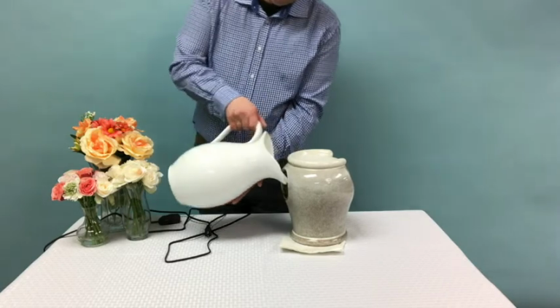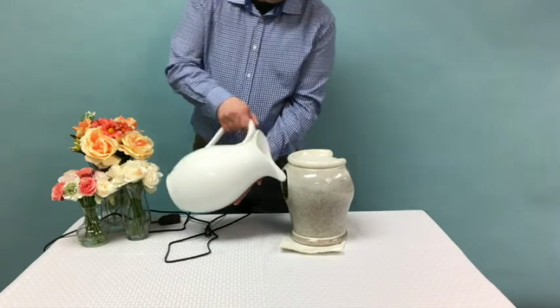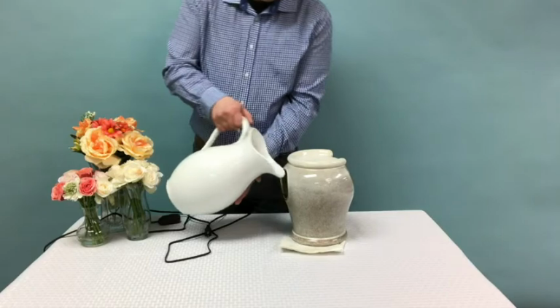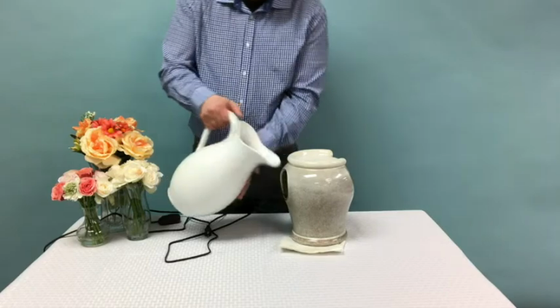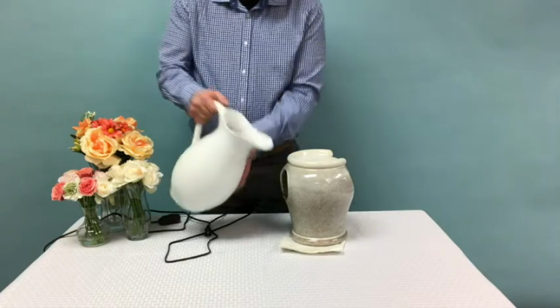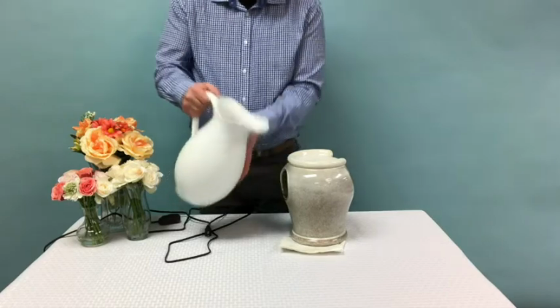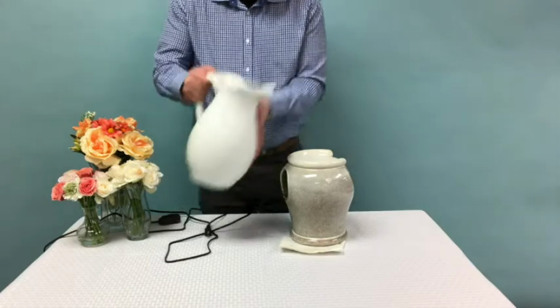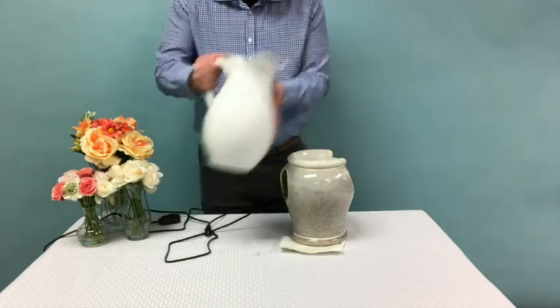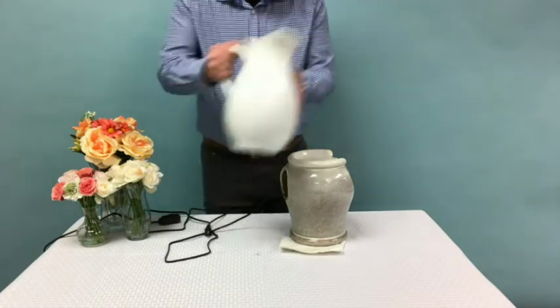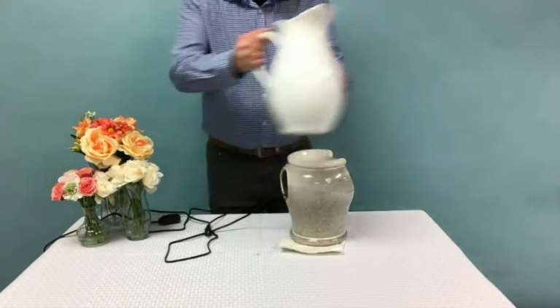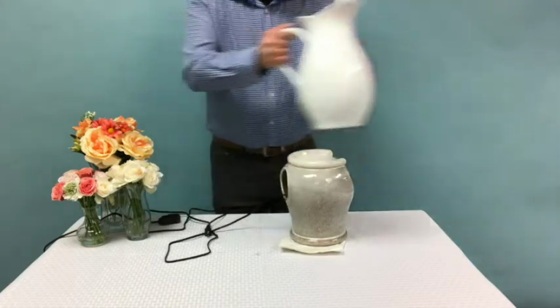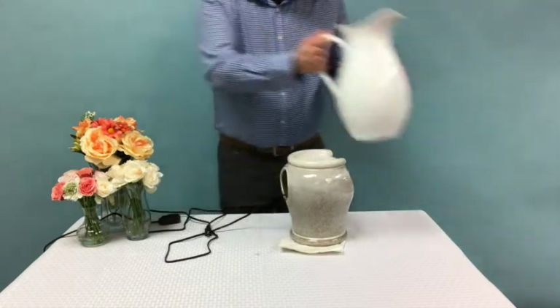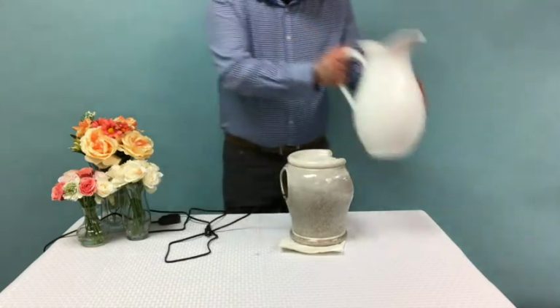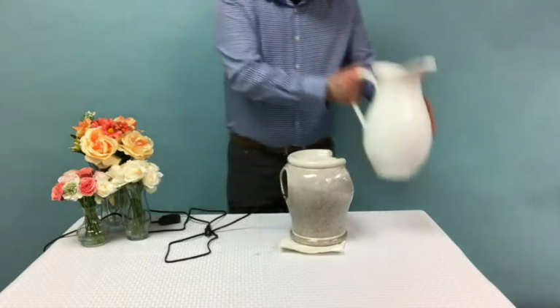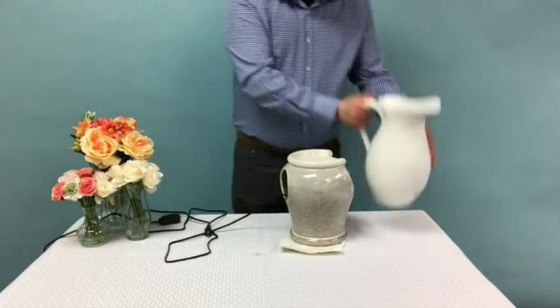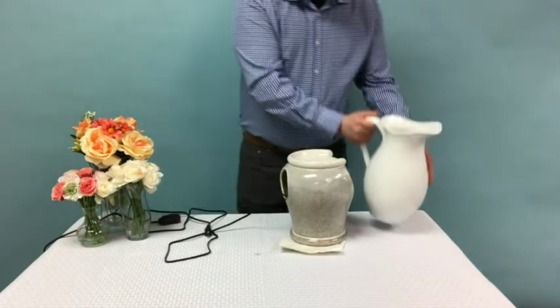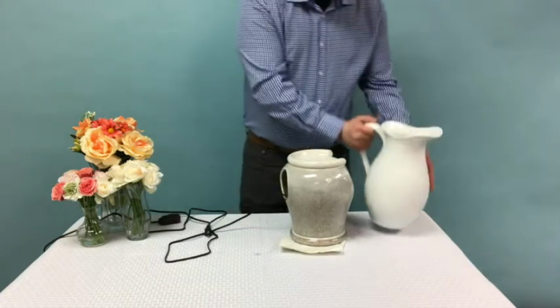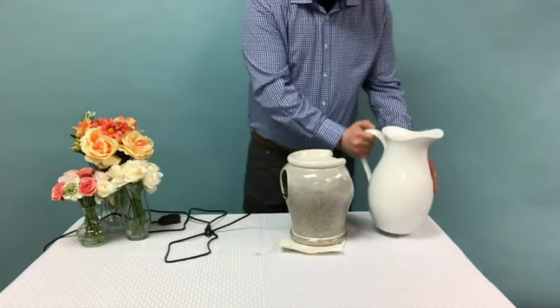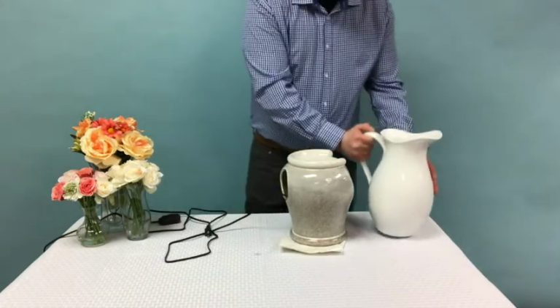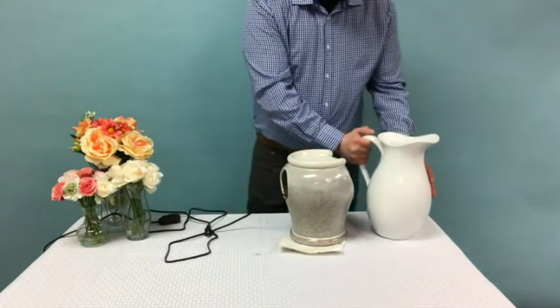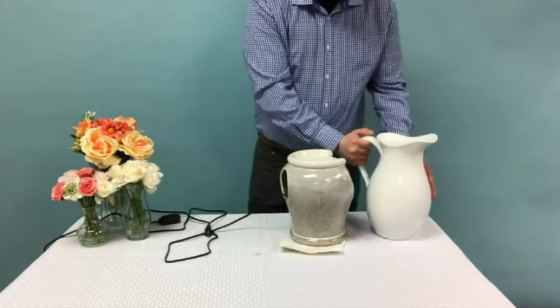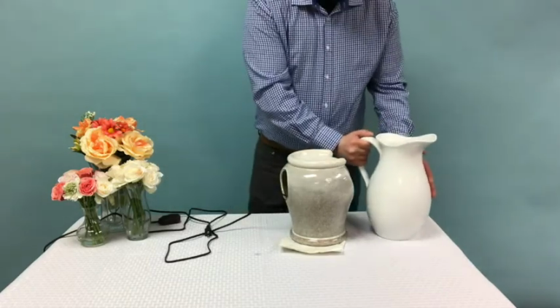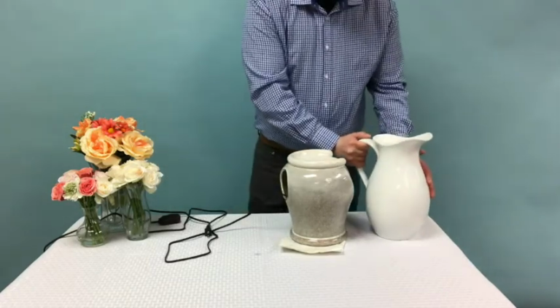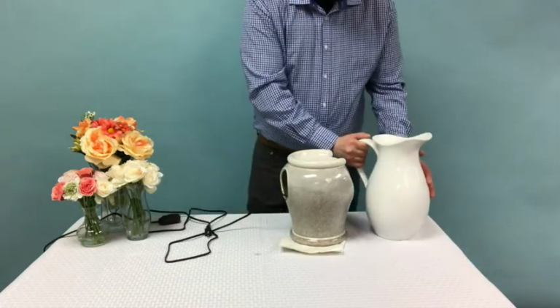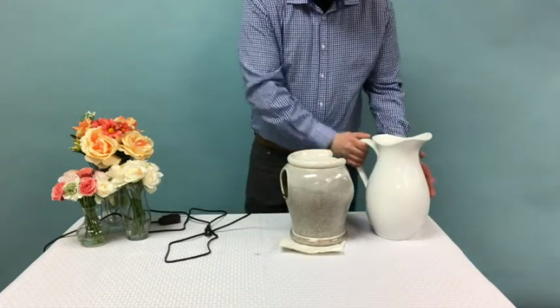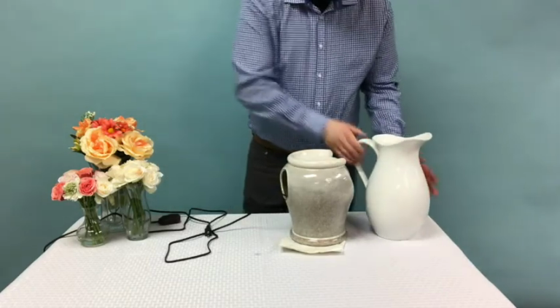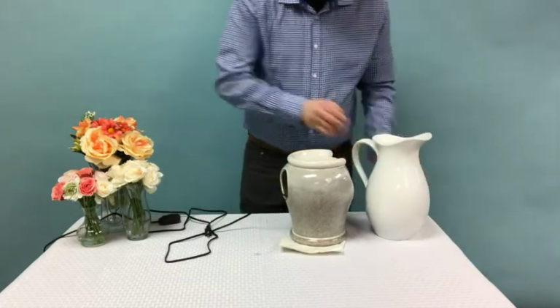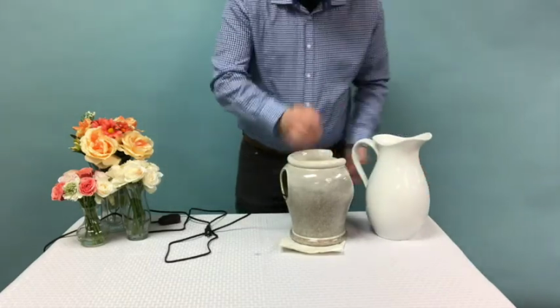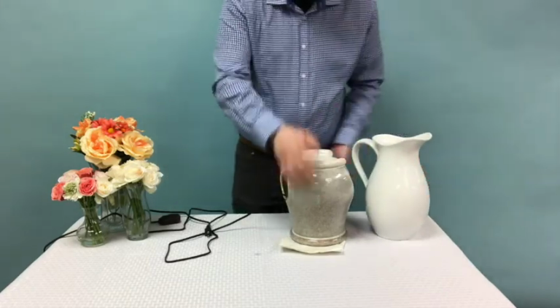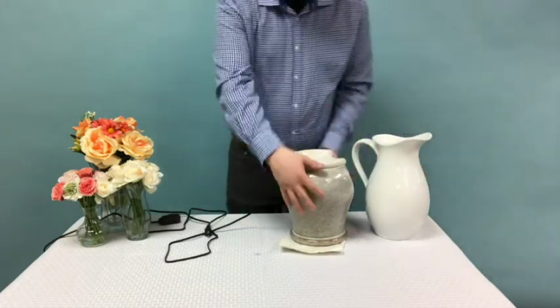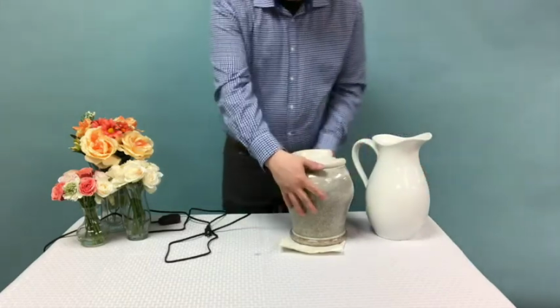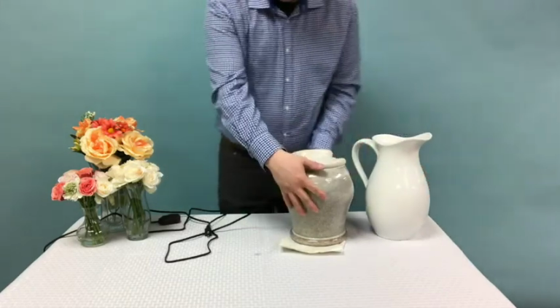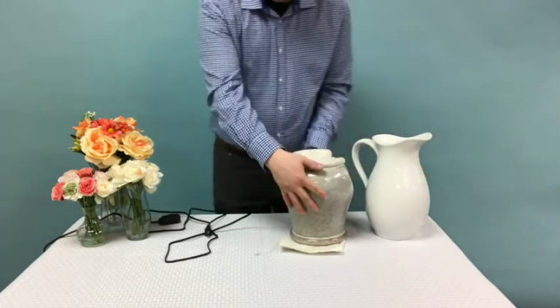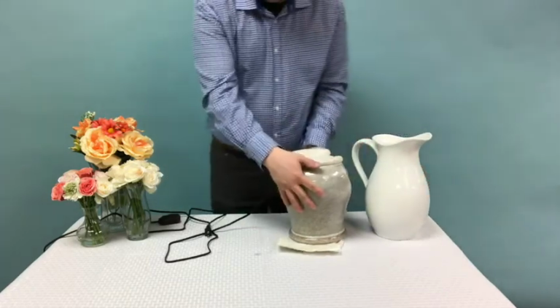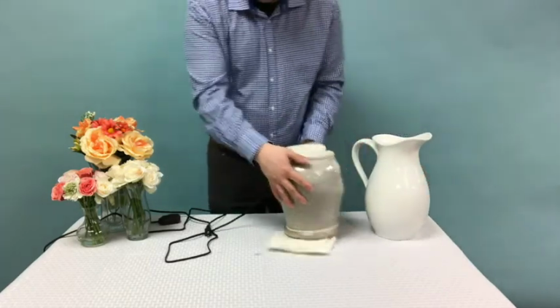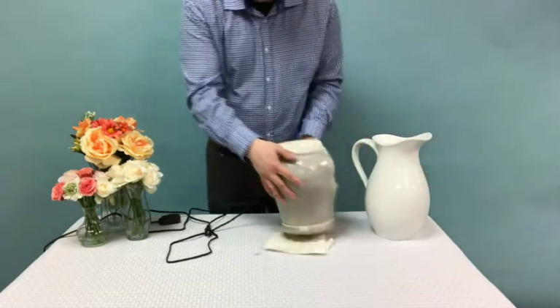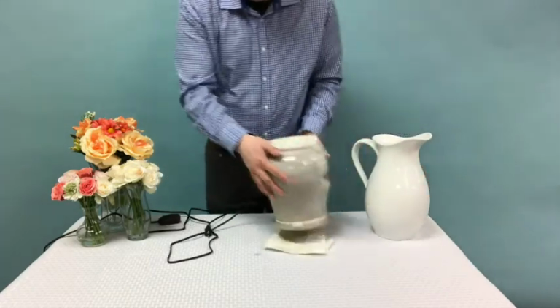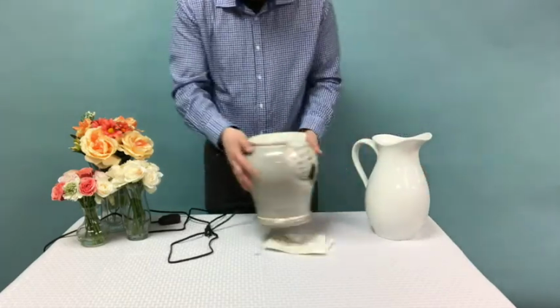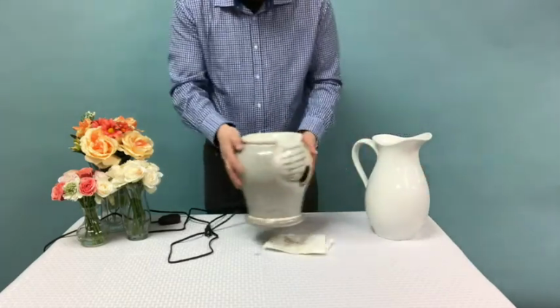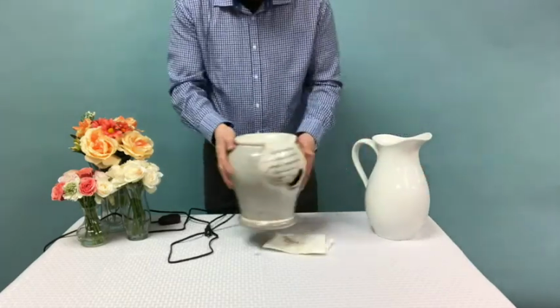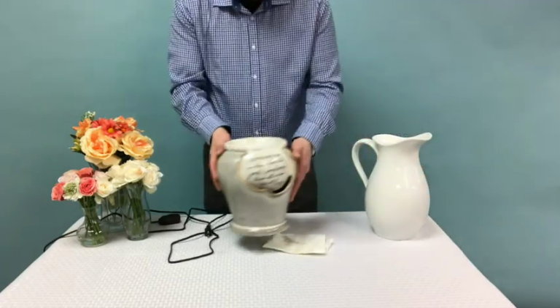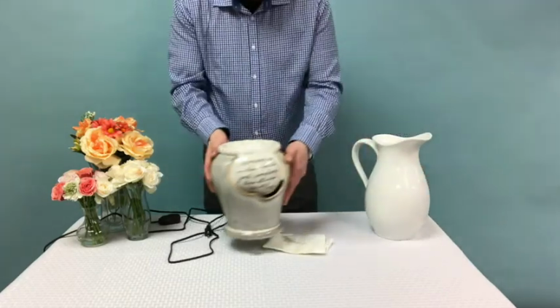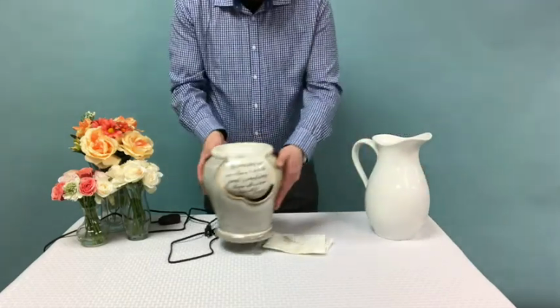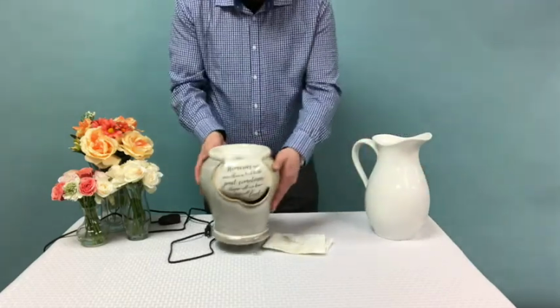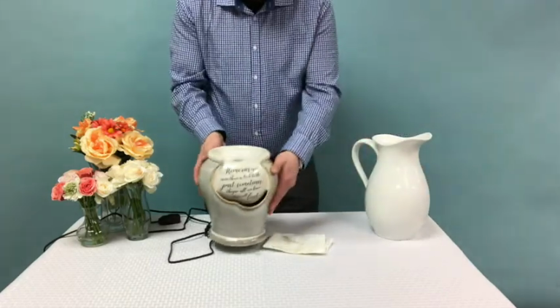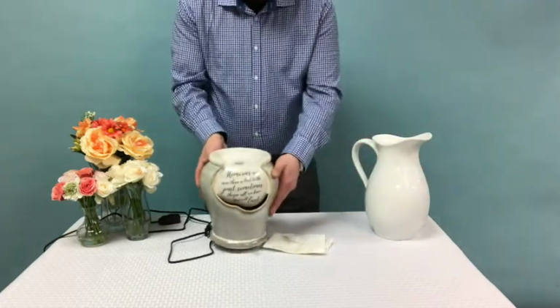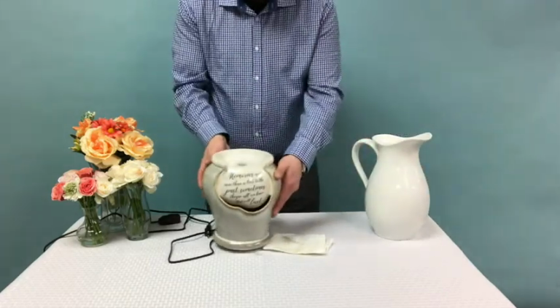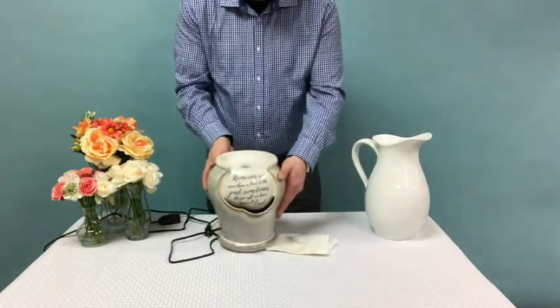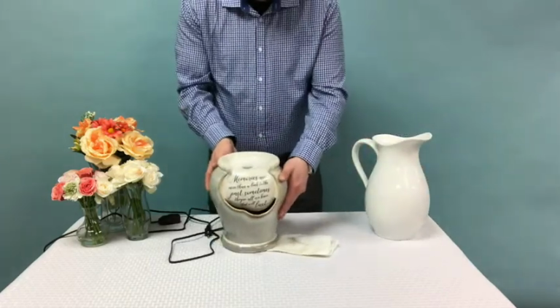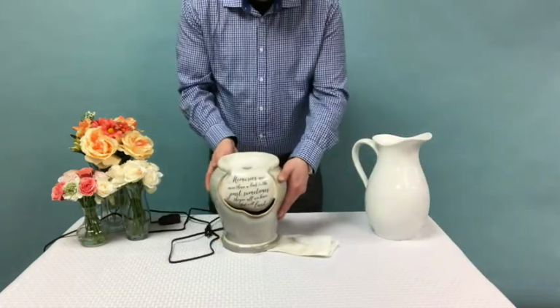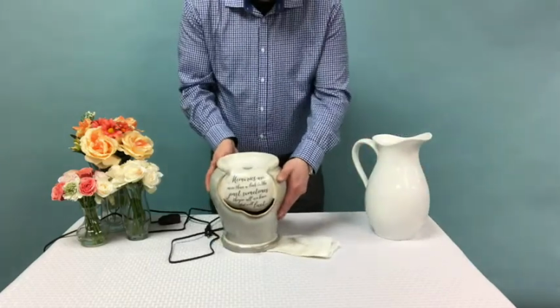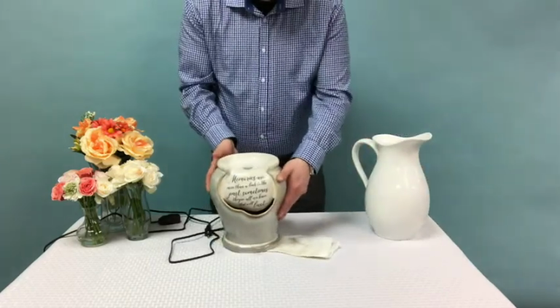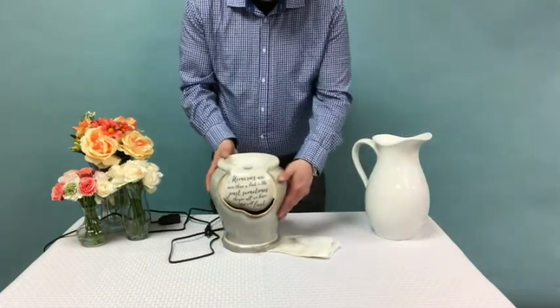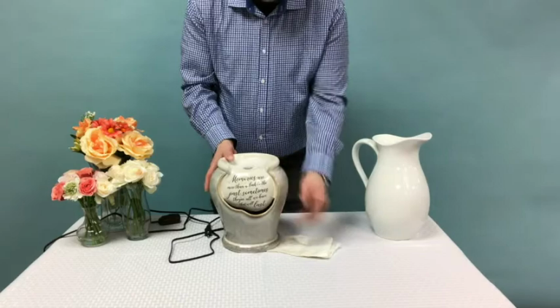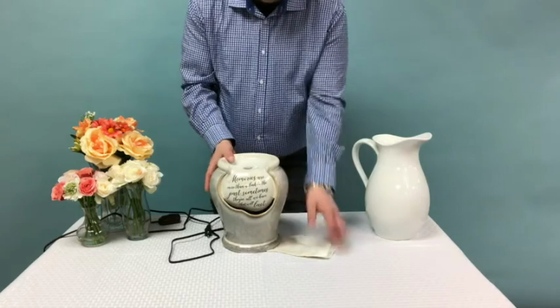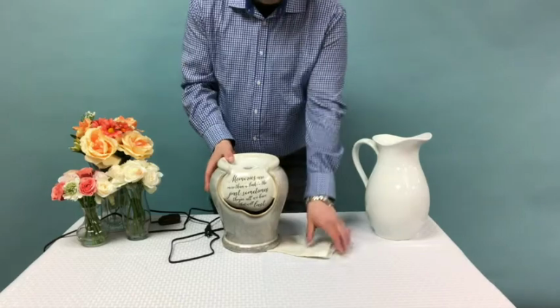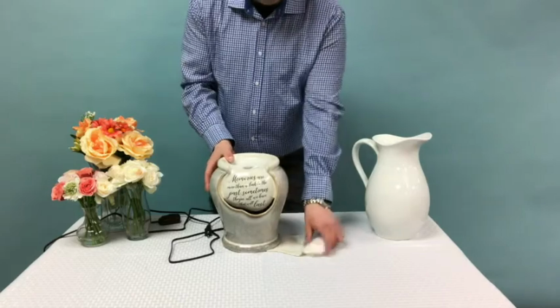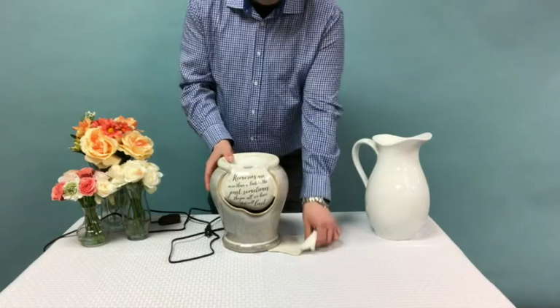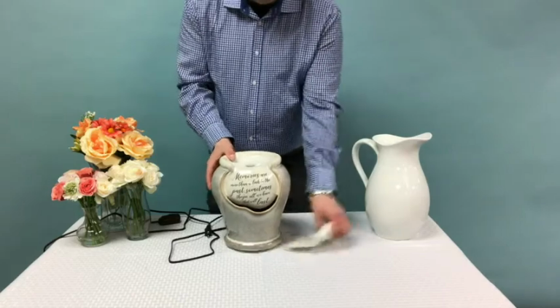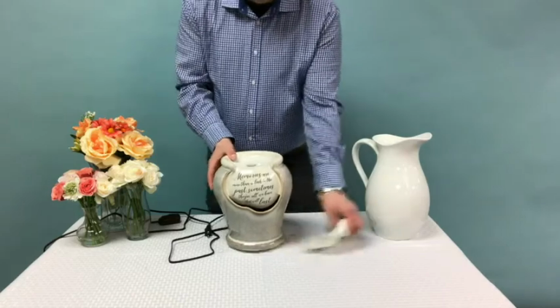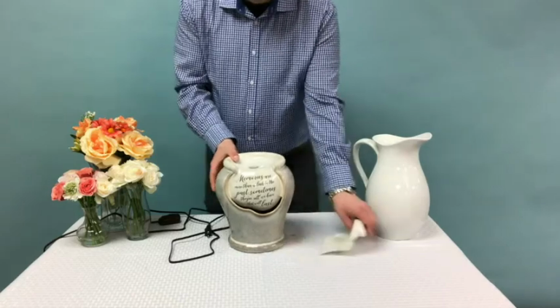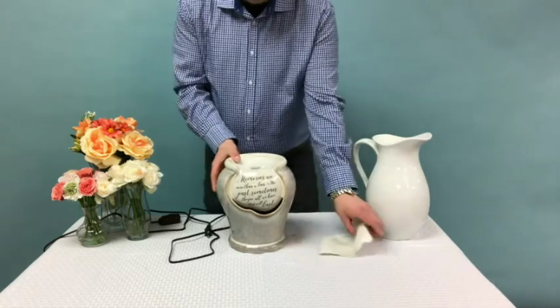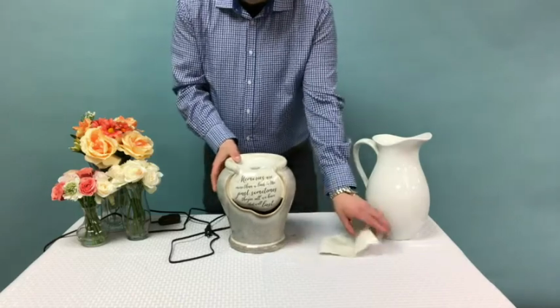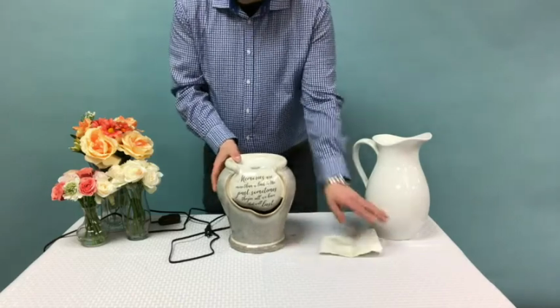There is no on-off switch on the electrical cord, so simply plug it in to activate the pump and the water will begin flowing.